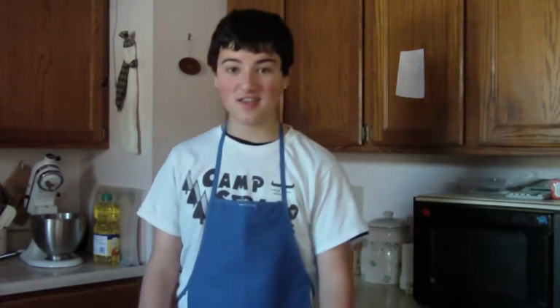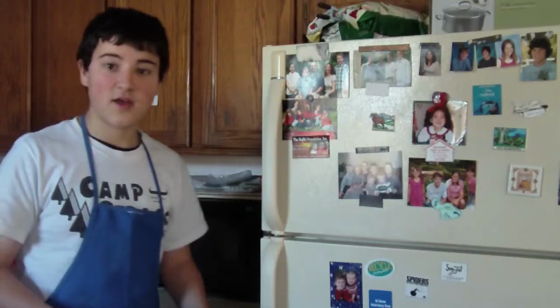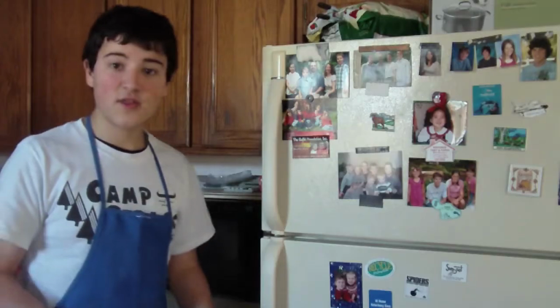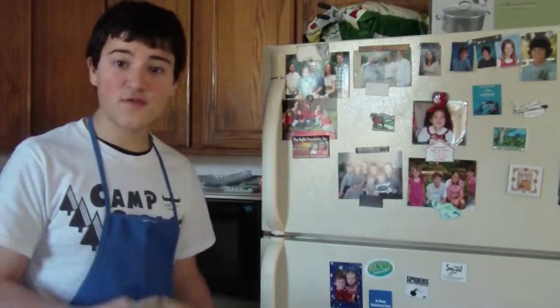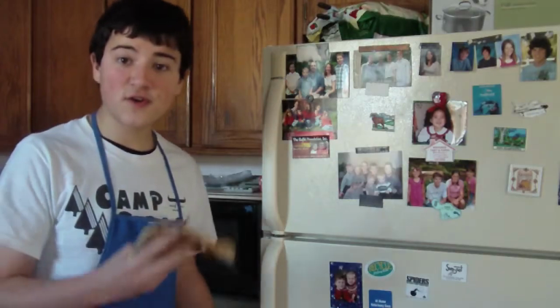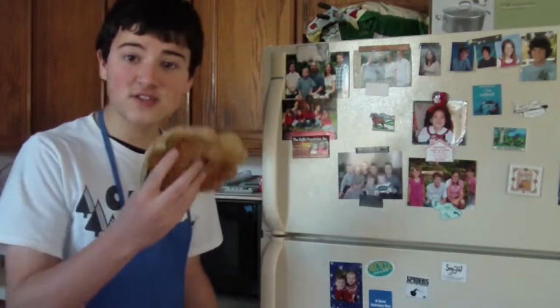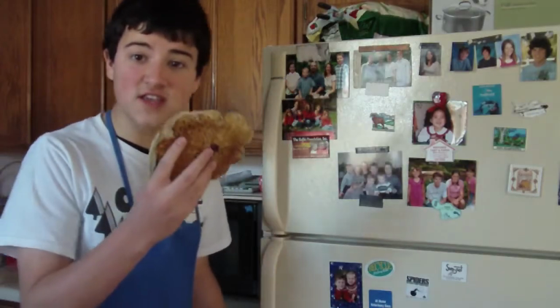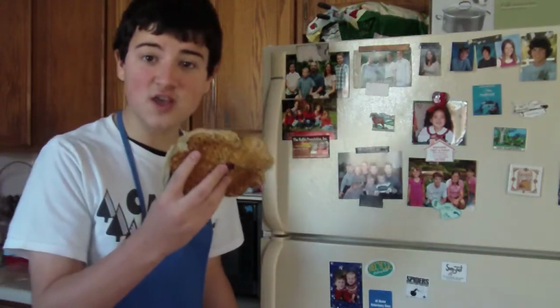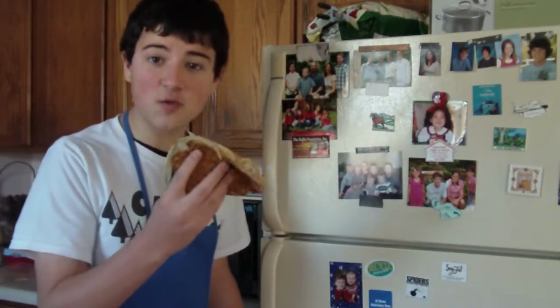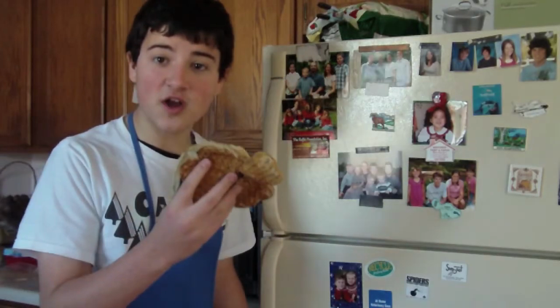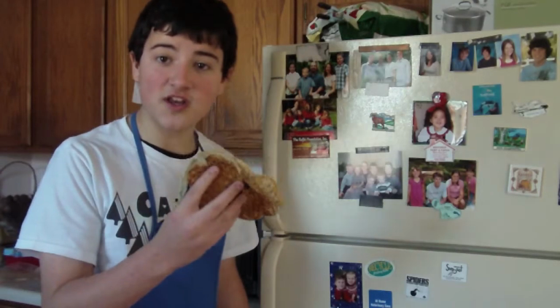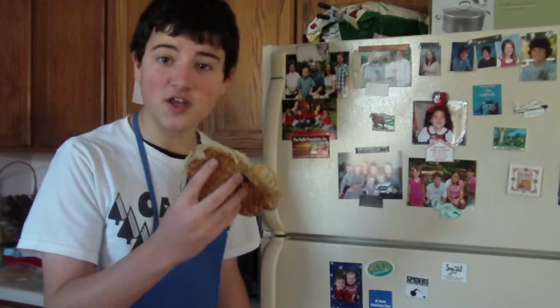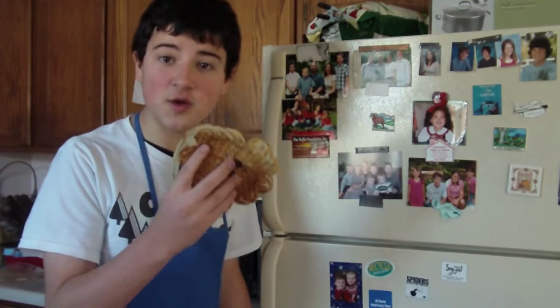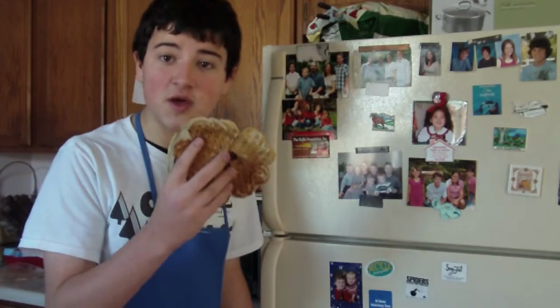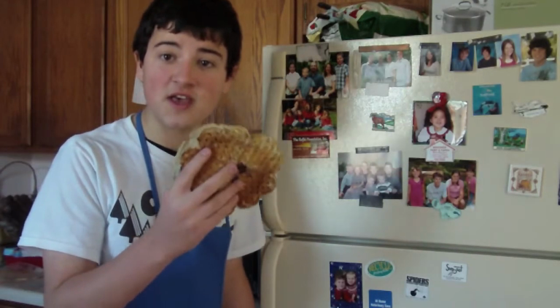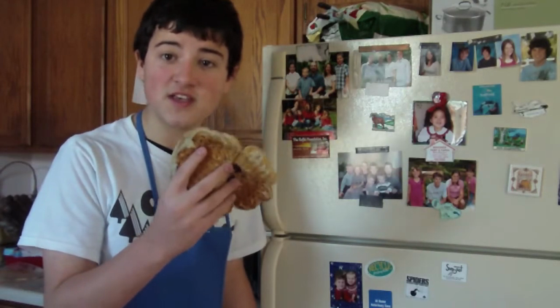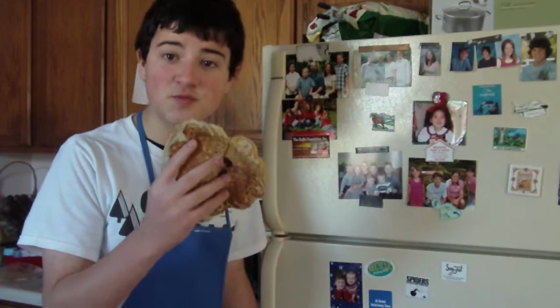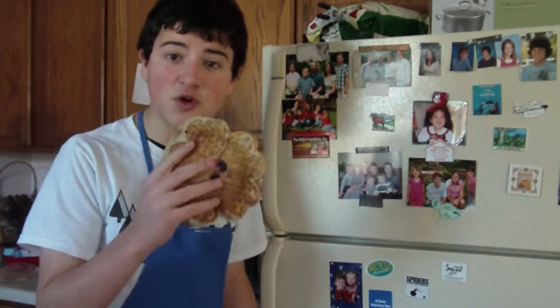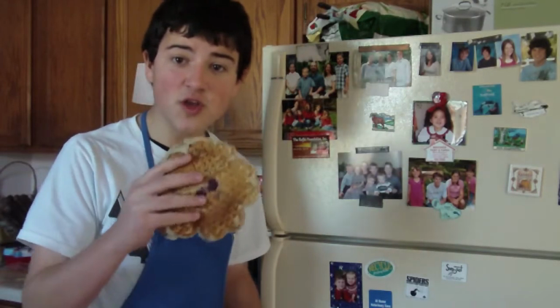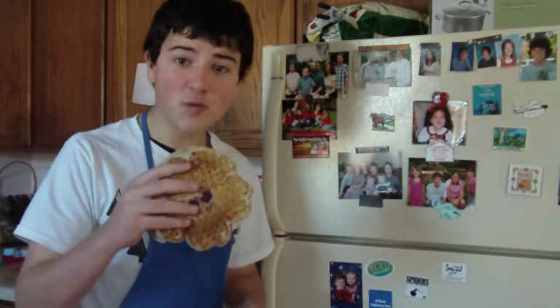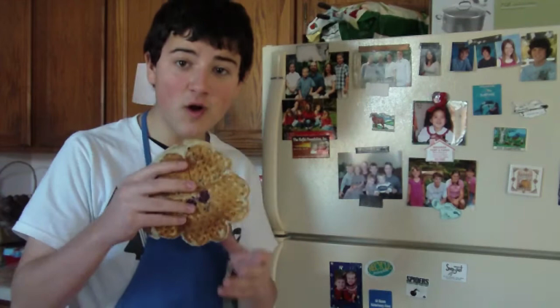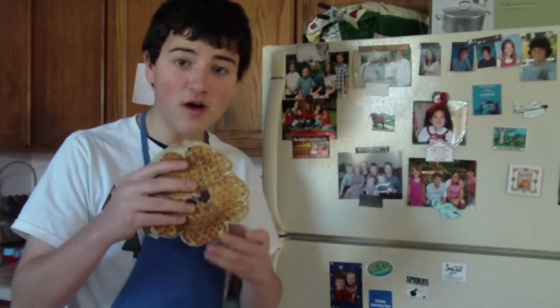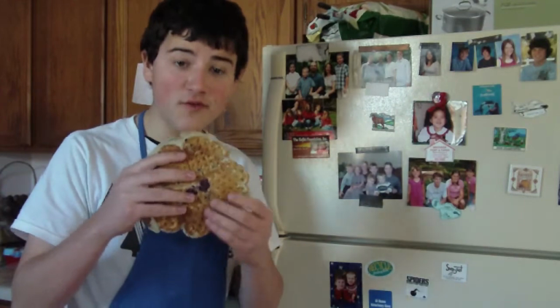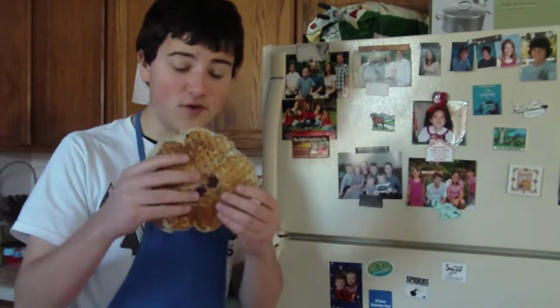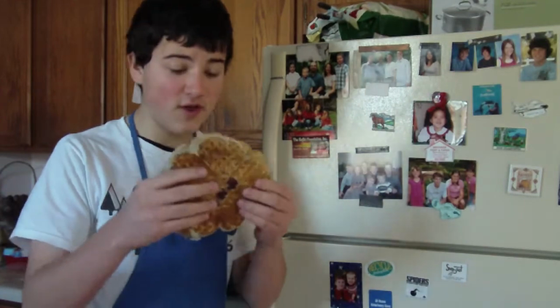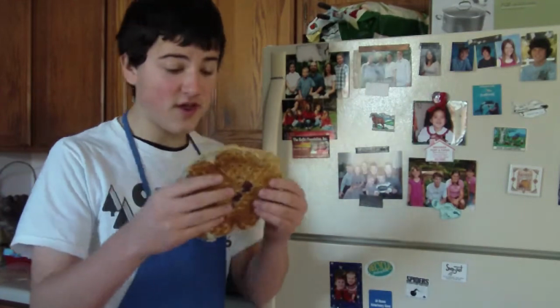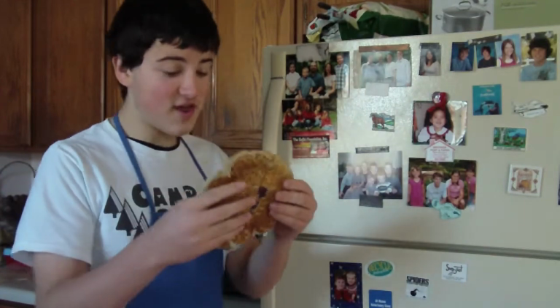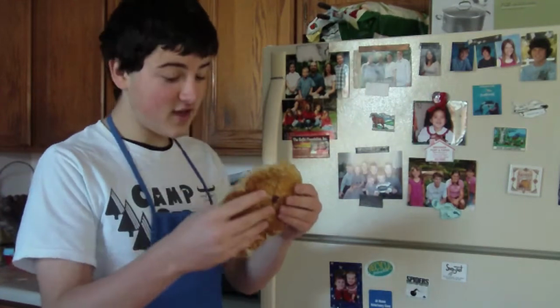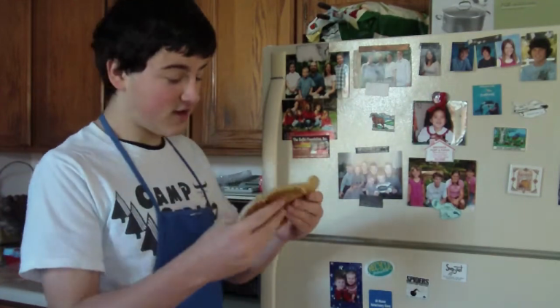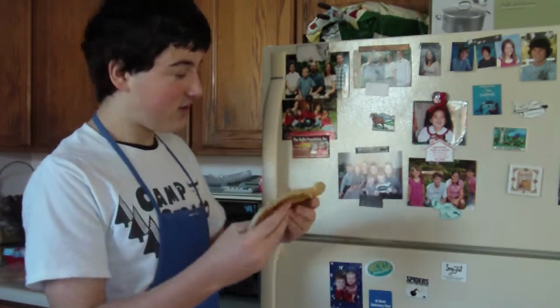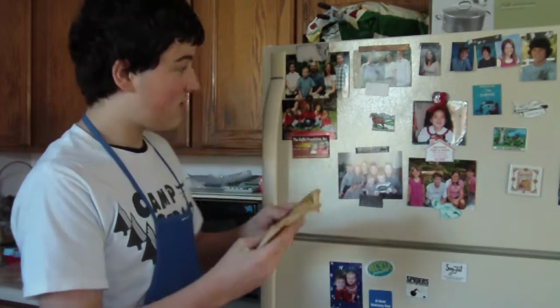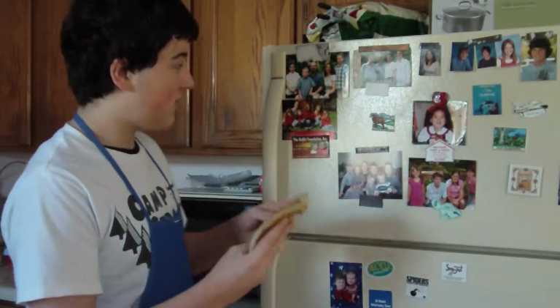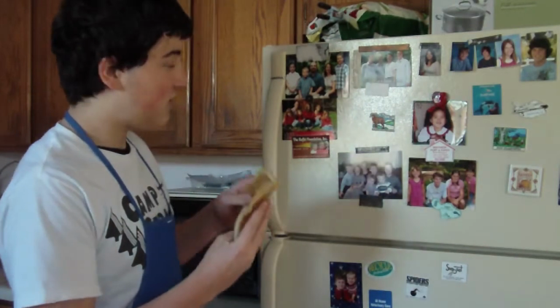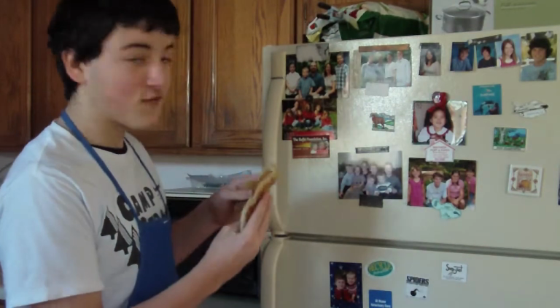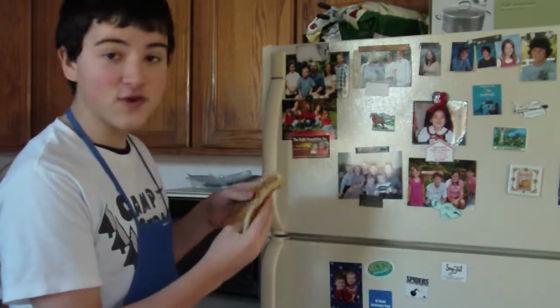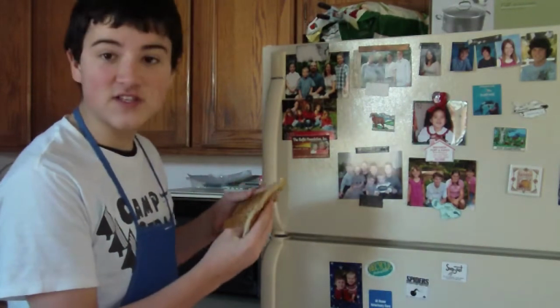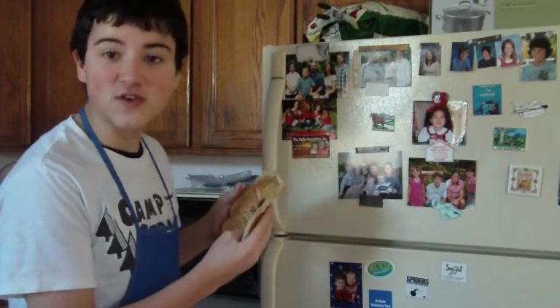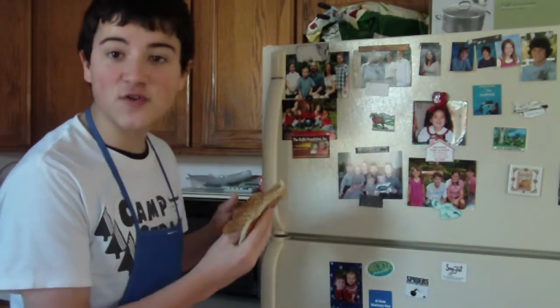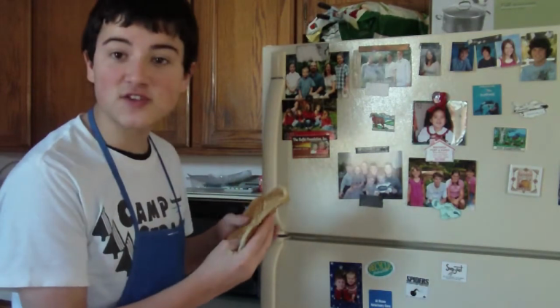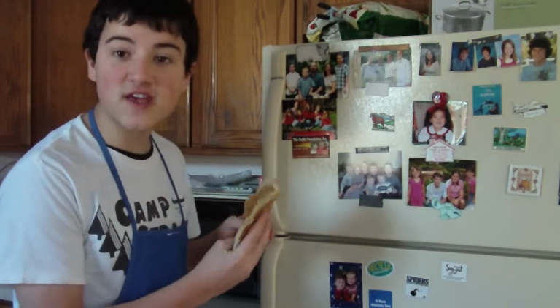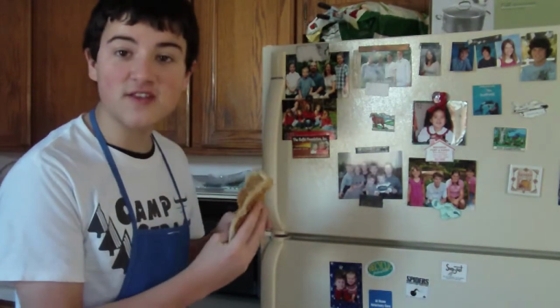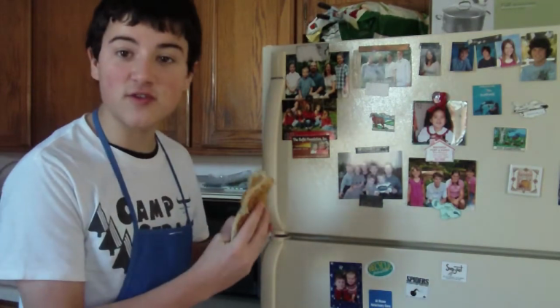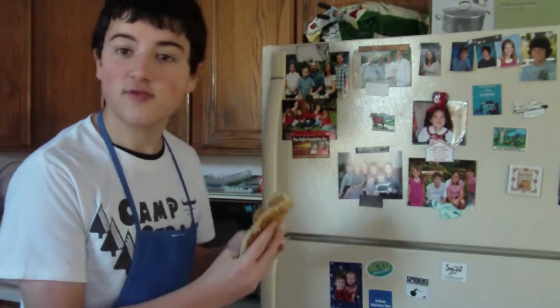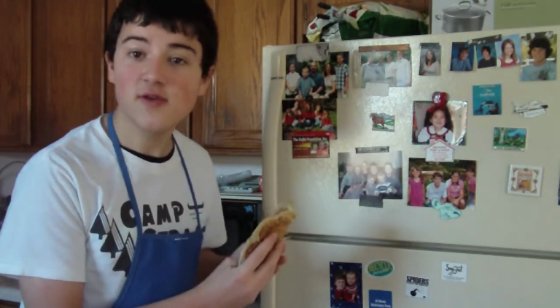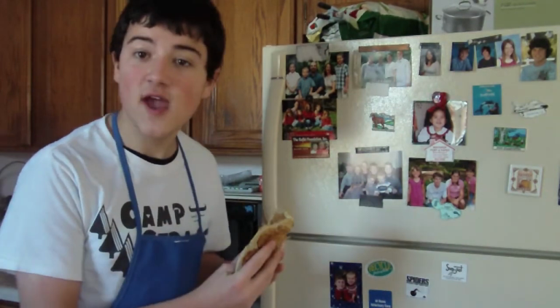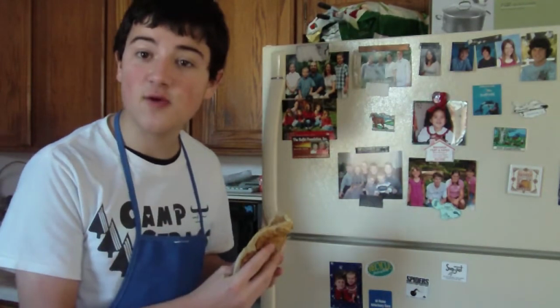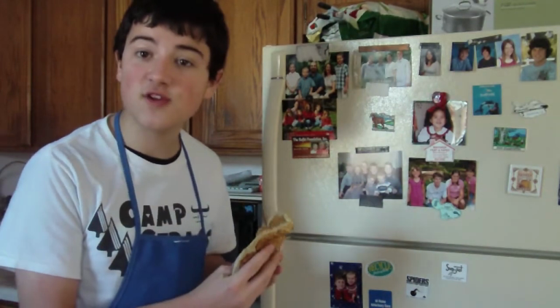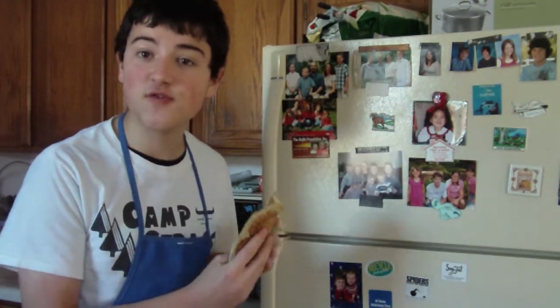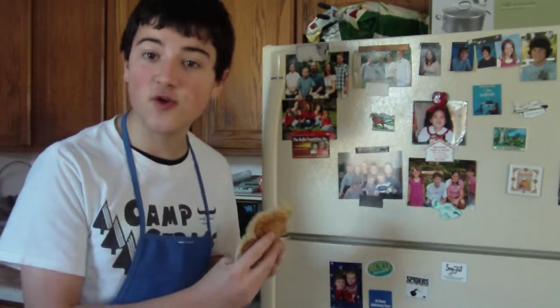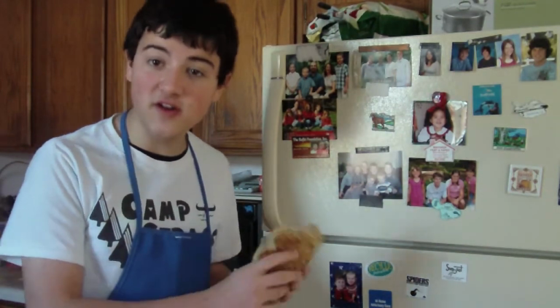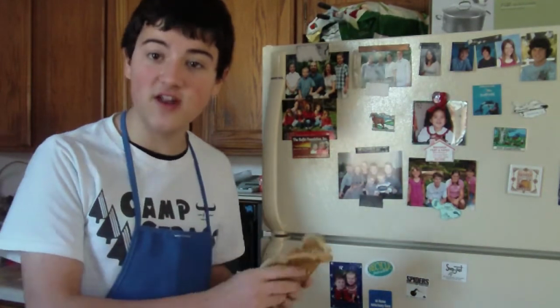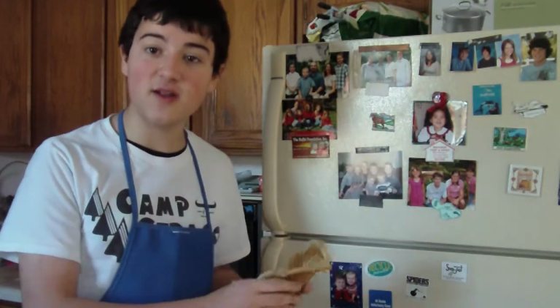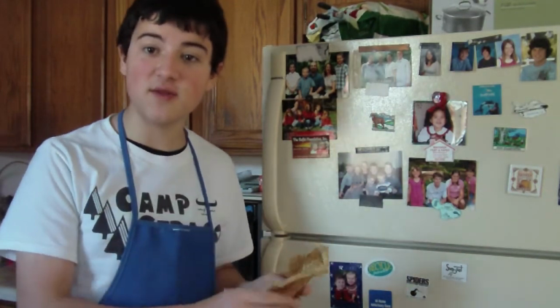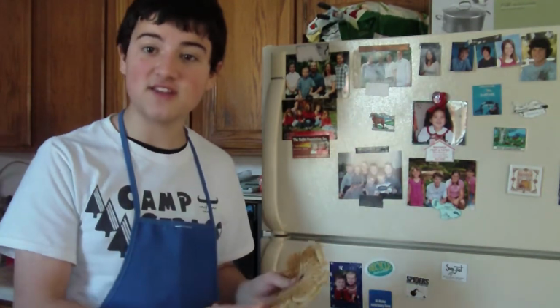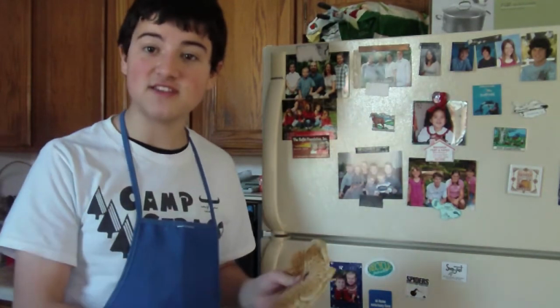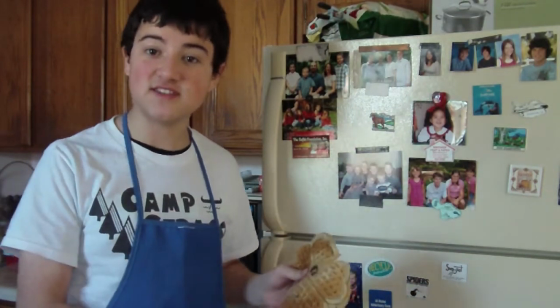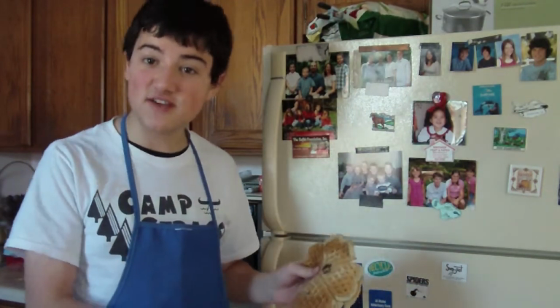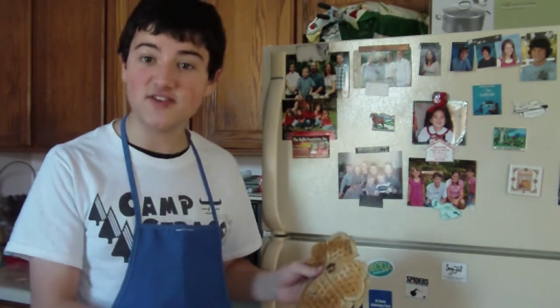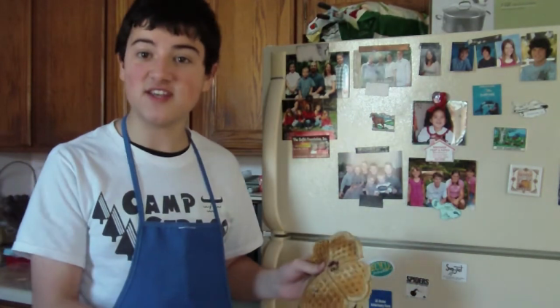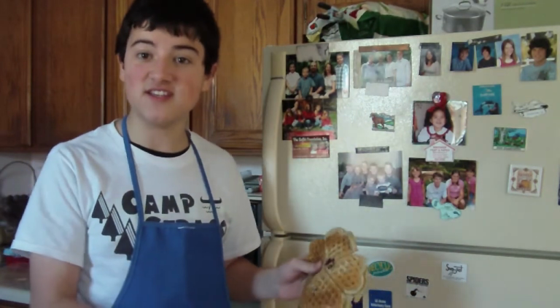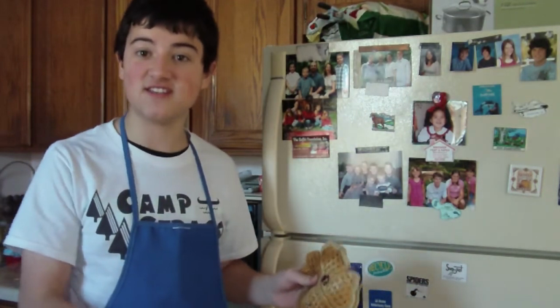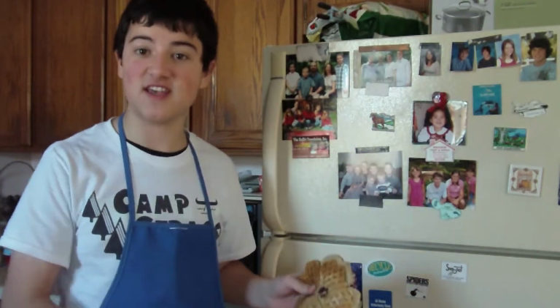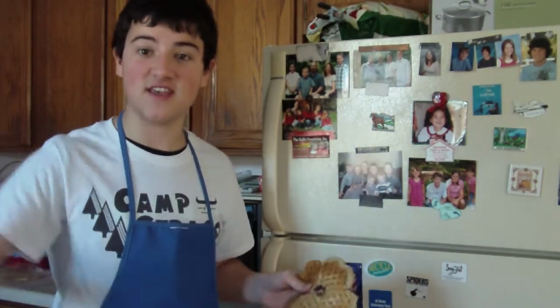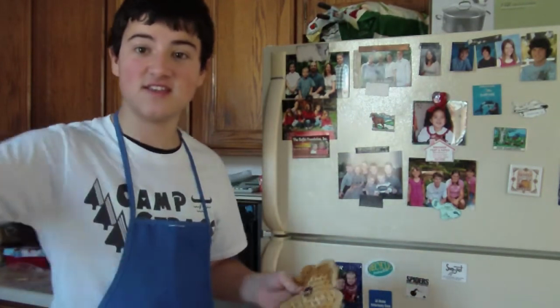The first thing you want to do is put your waffle in the freezer for exactly 3 hours, 49 minutes, and 17 seconds.